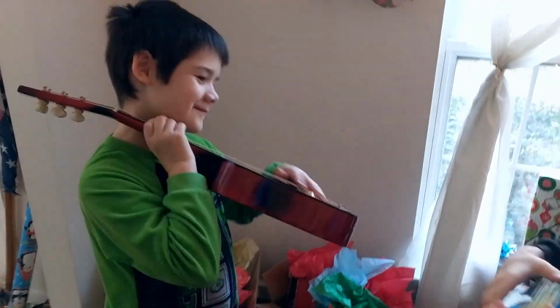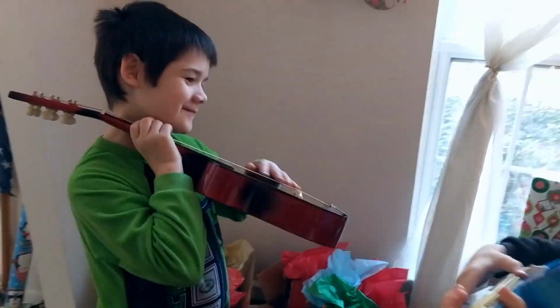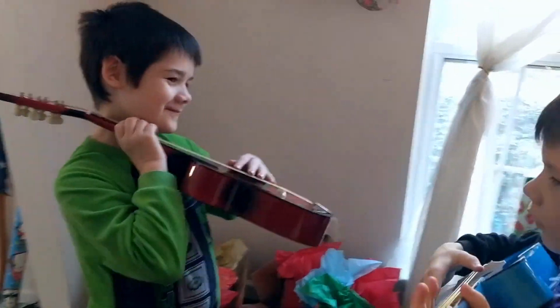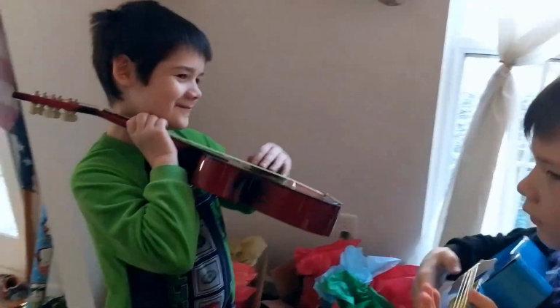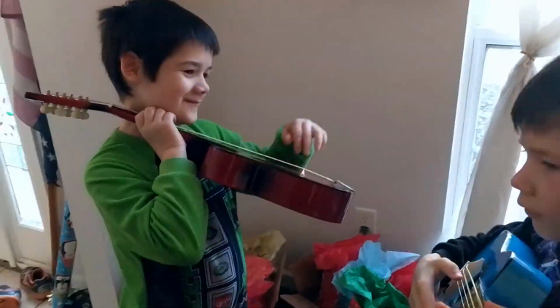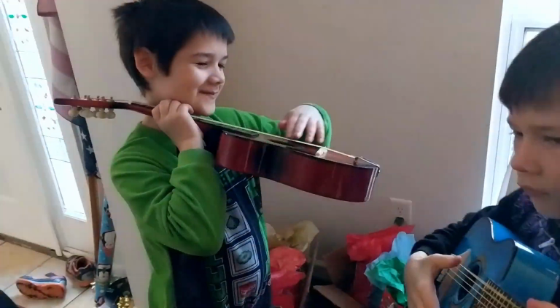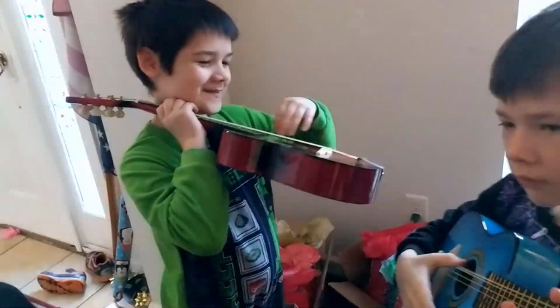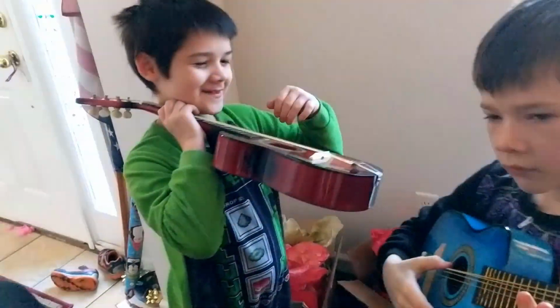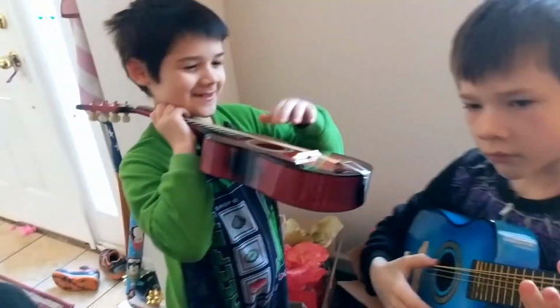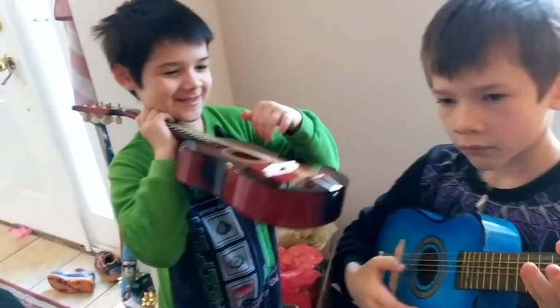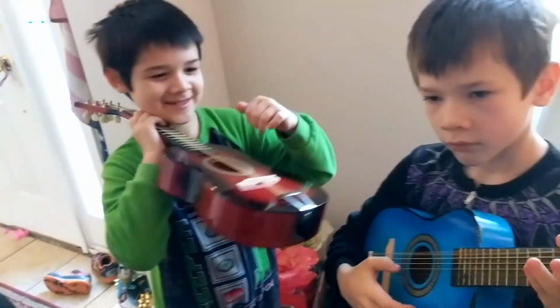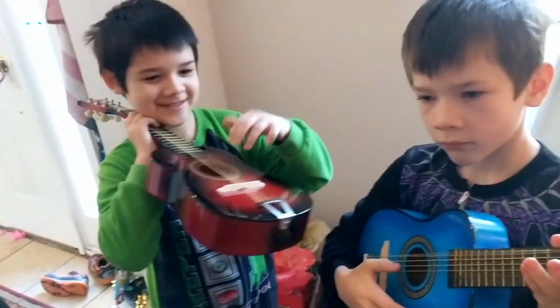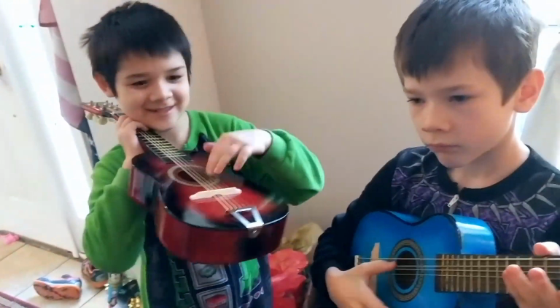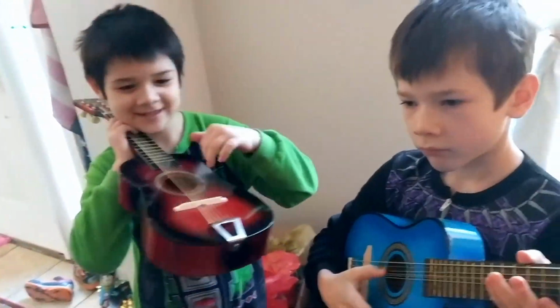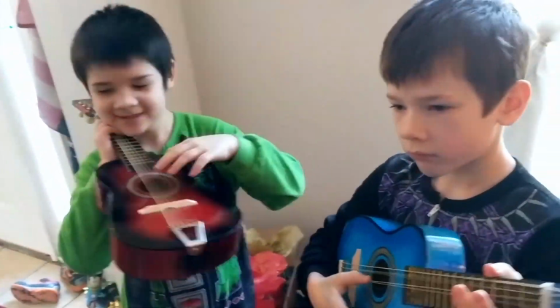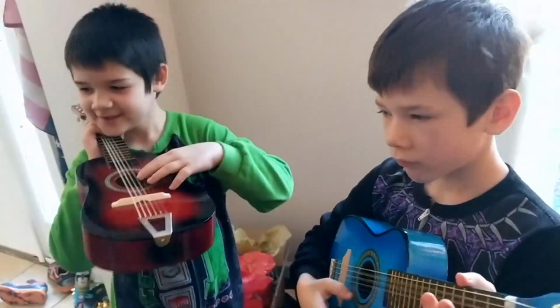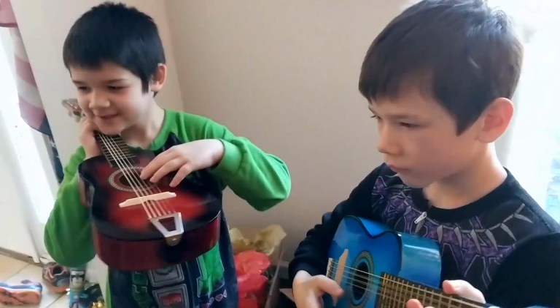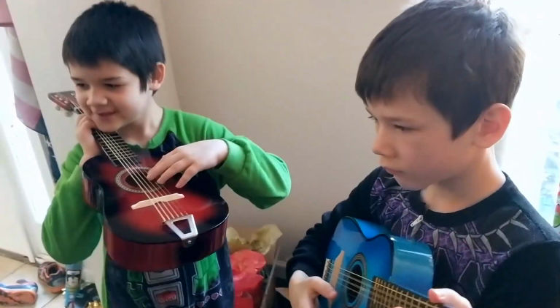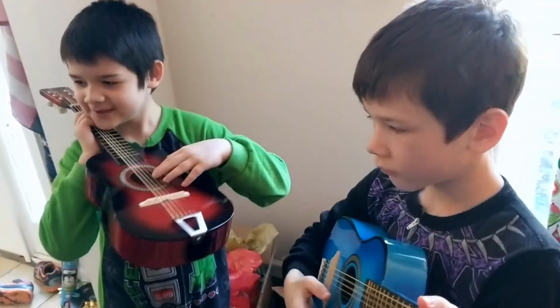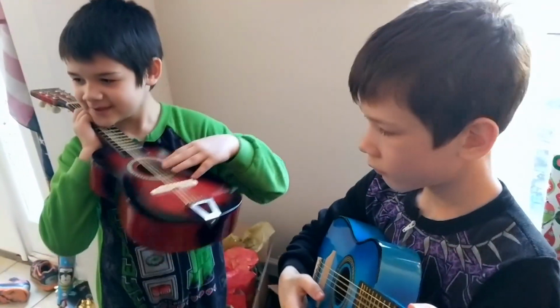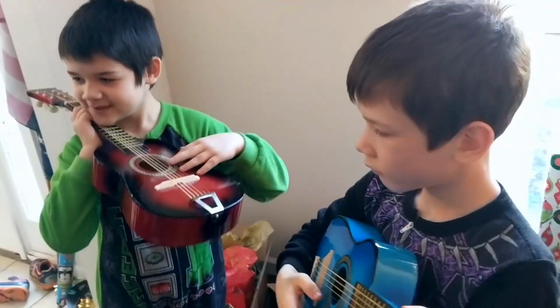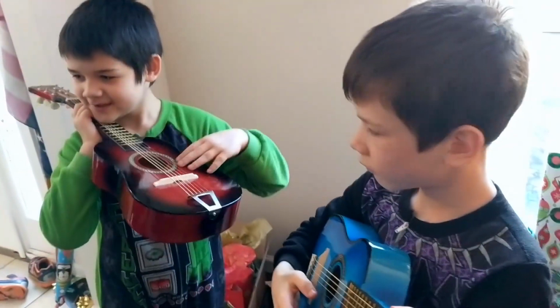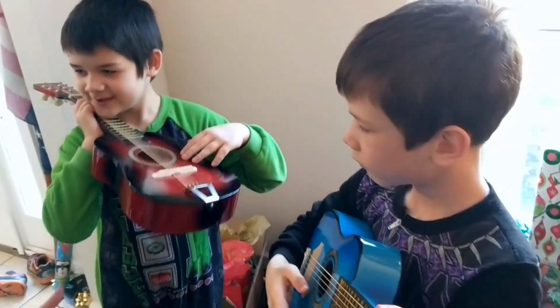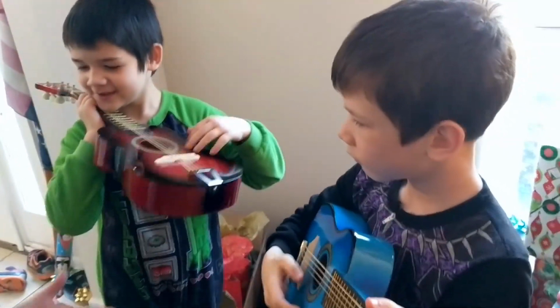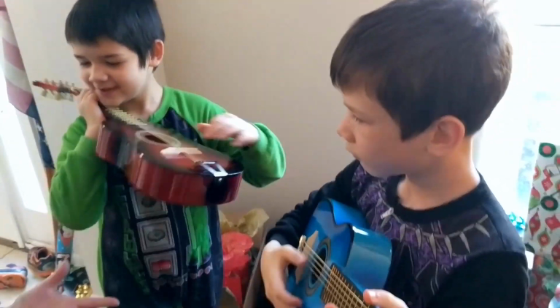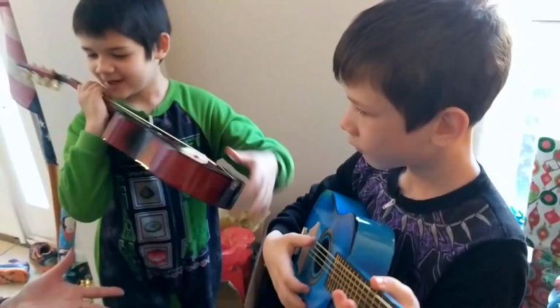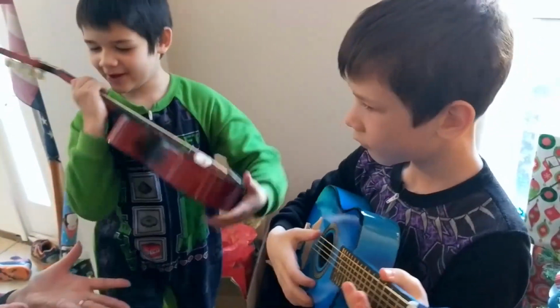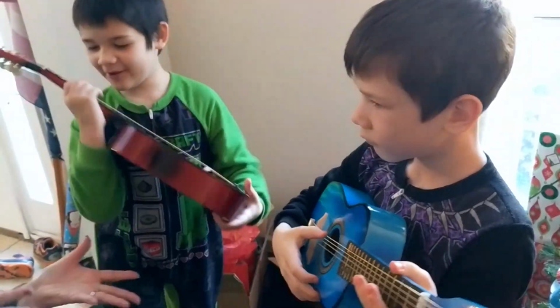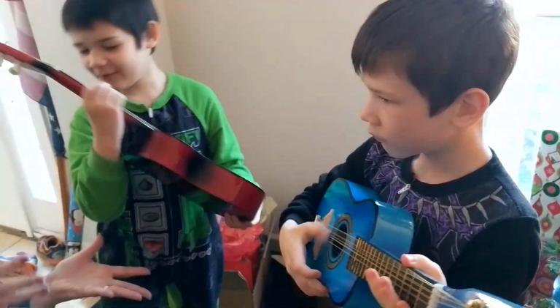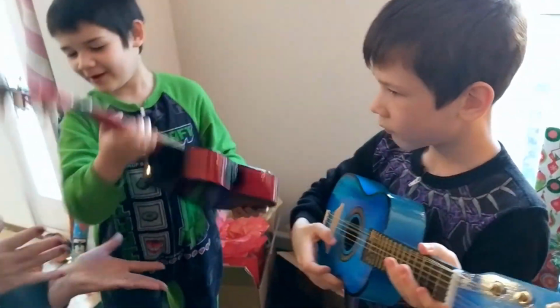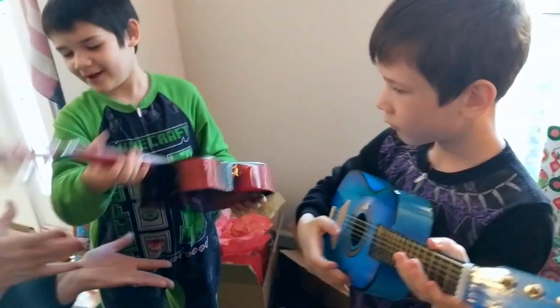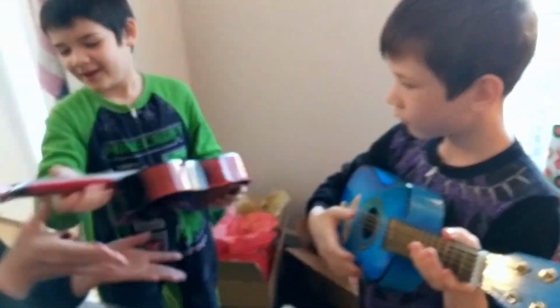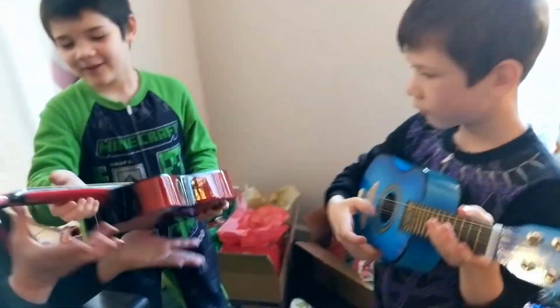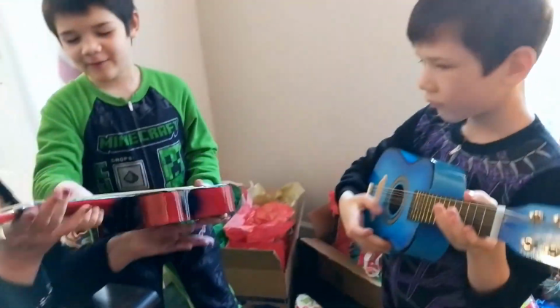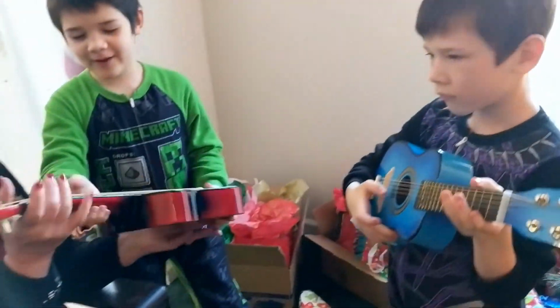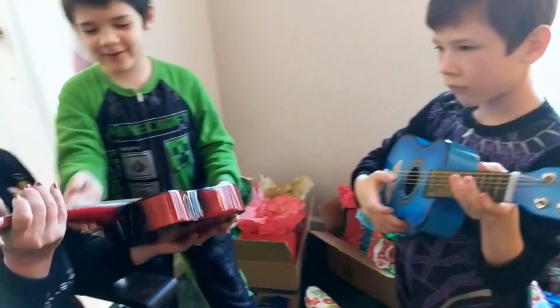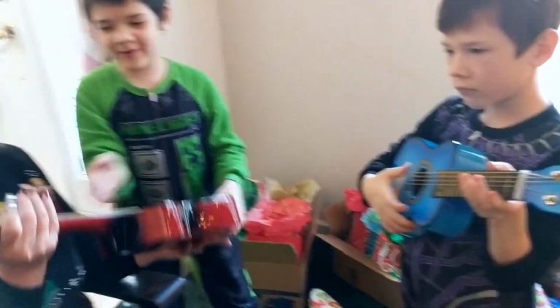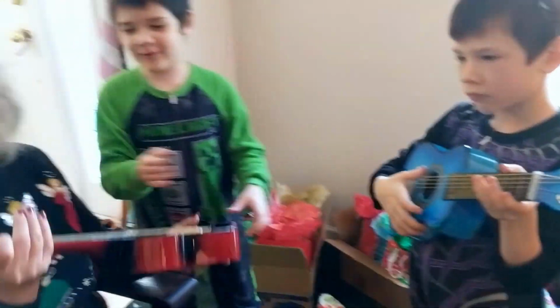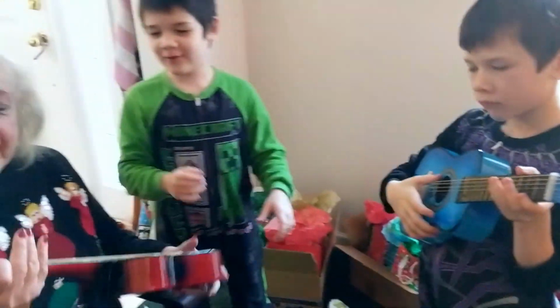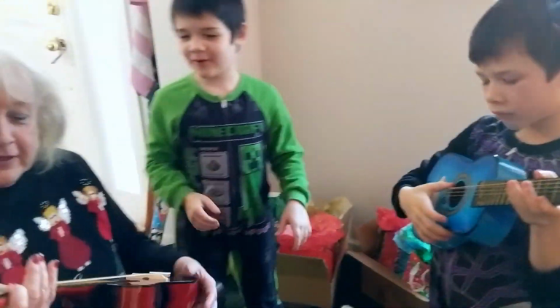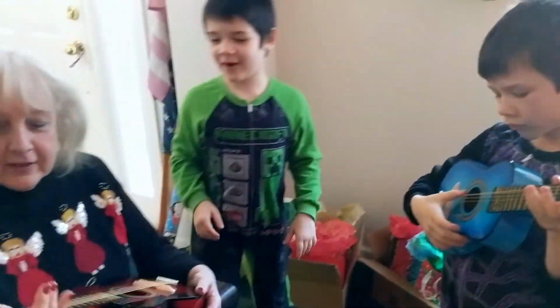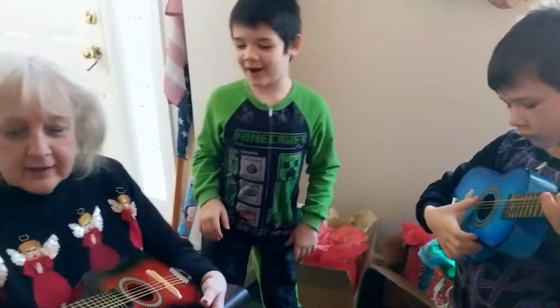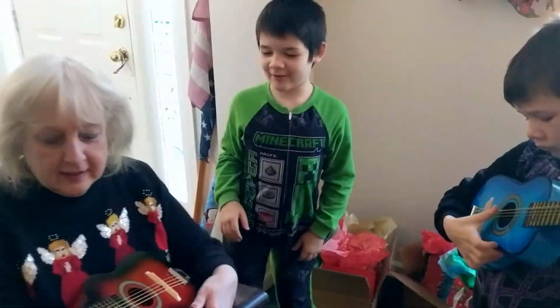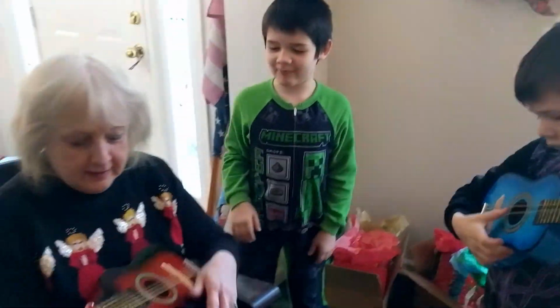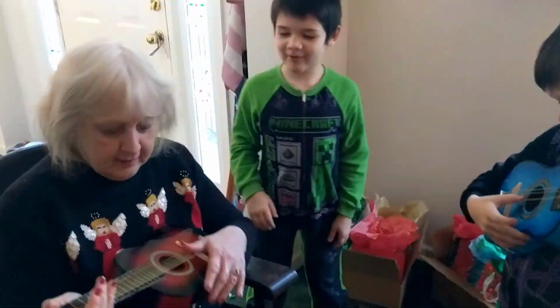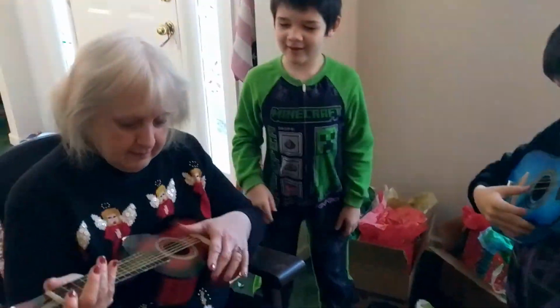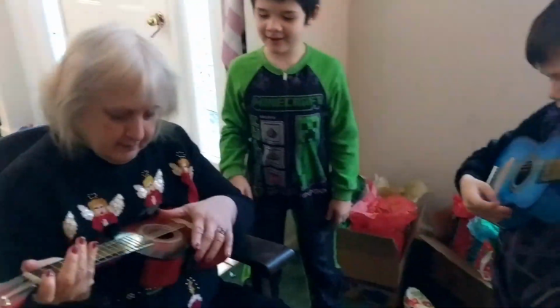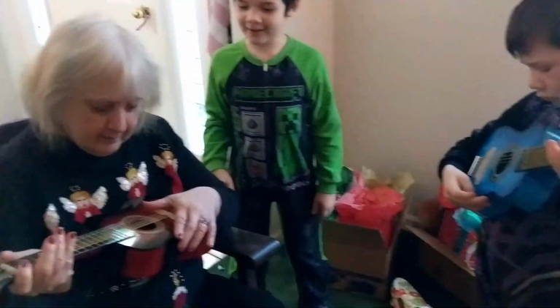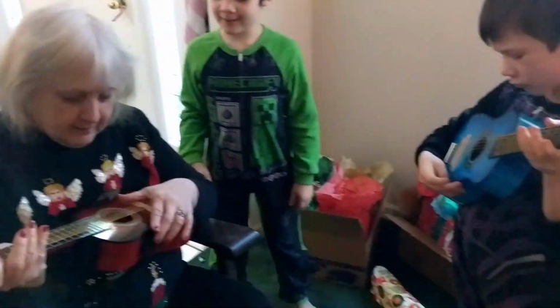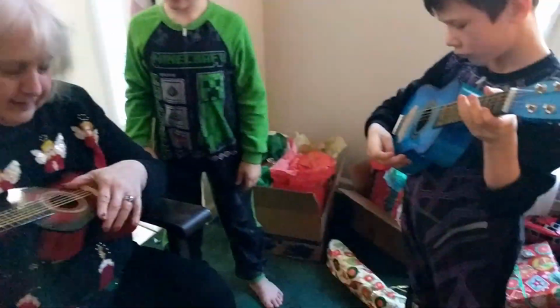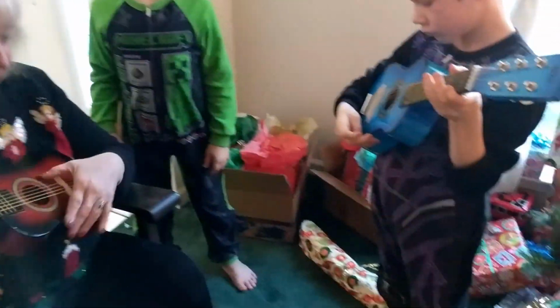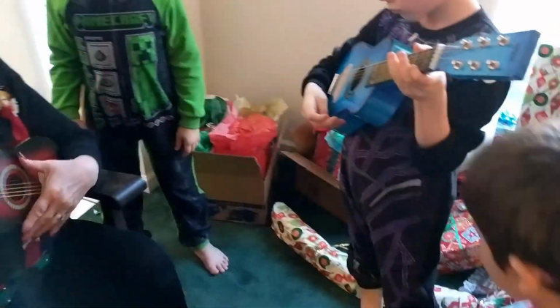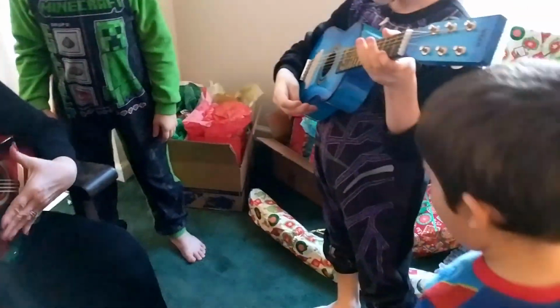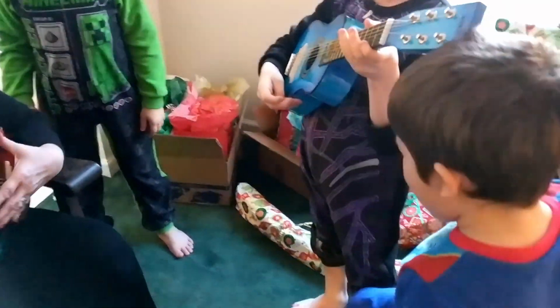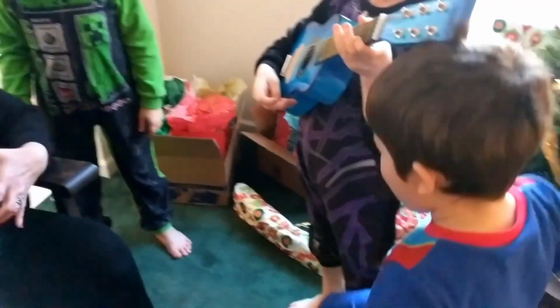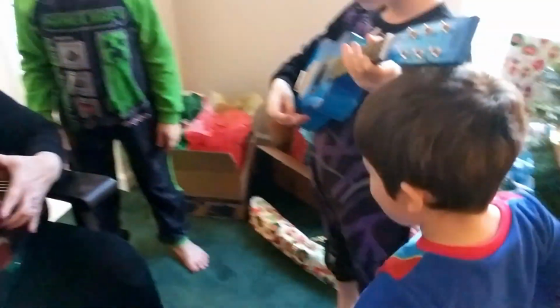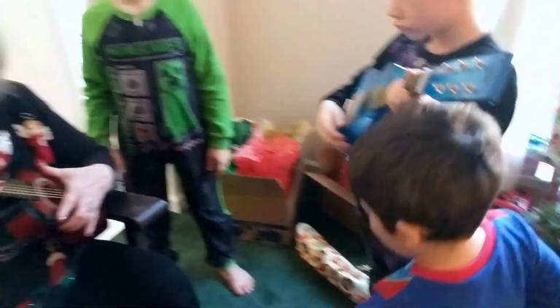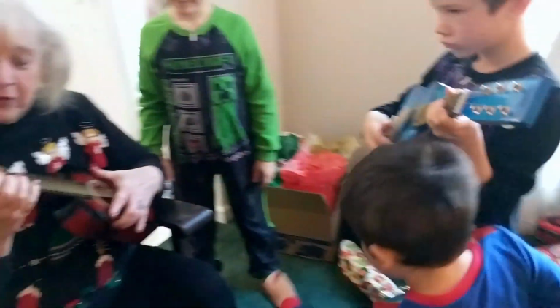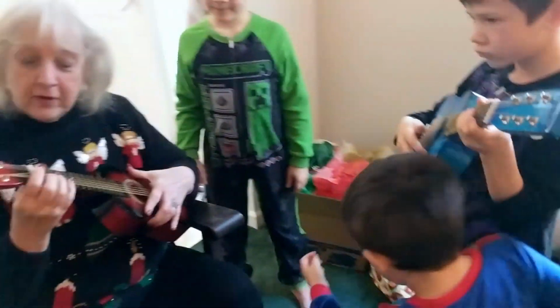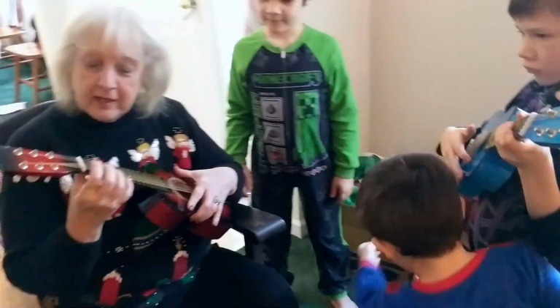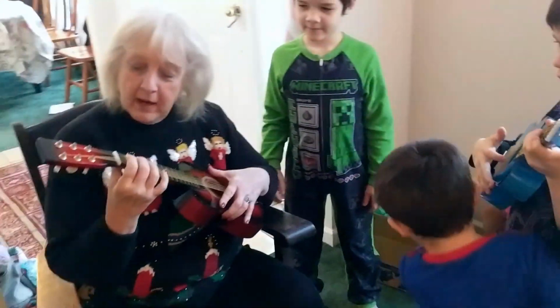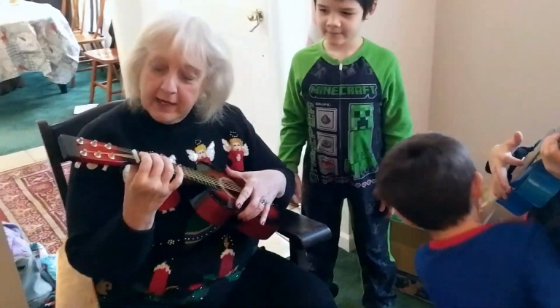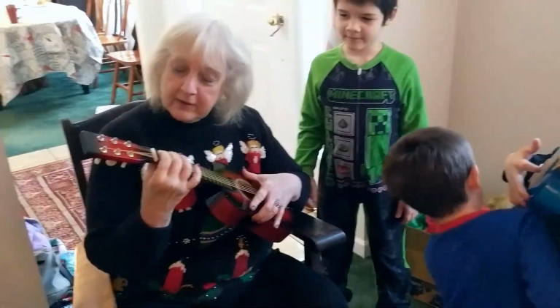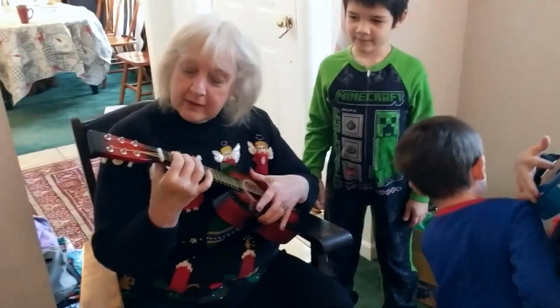I can show you an E minor. I know an E minor. Do you know how to play? I know an E minor.